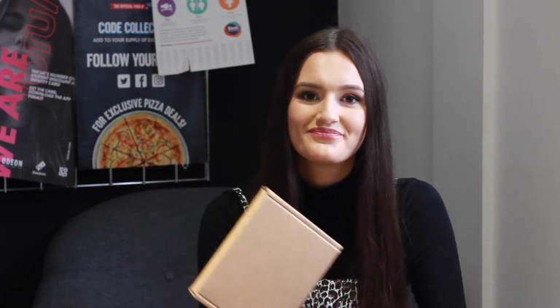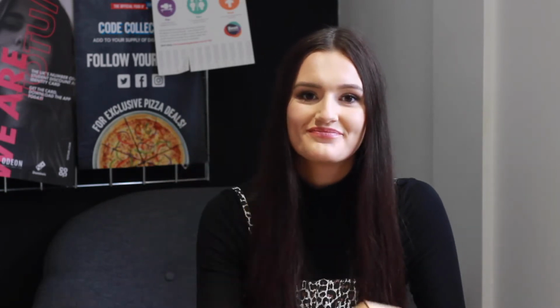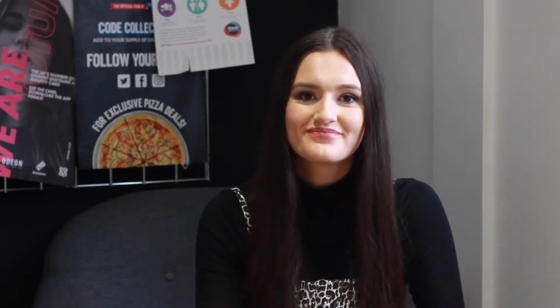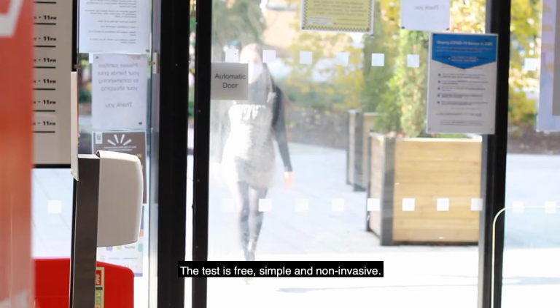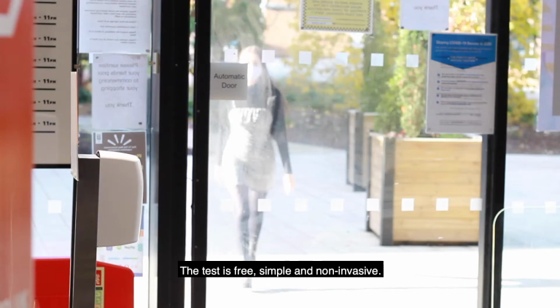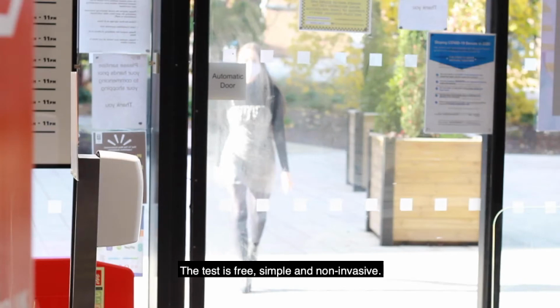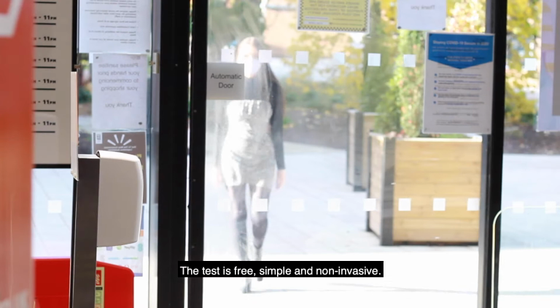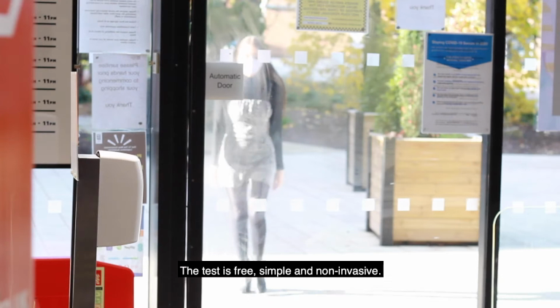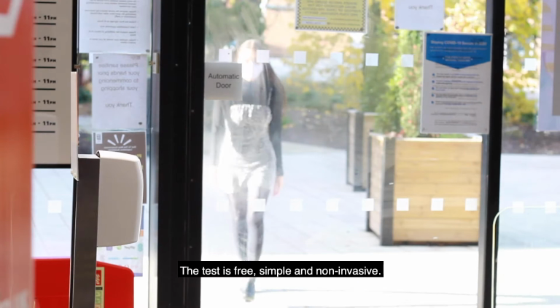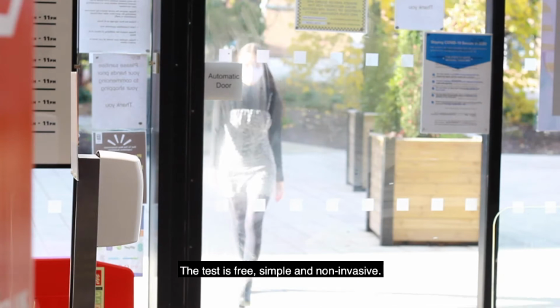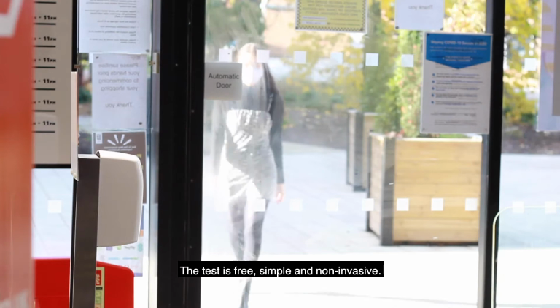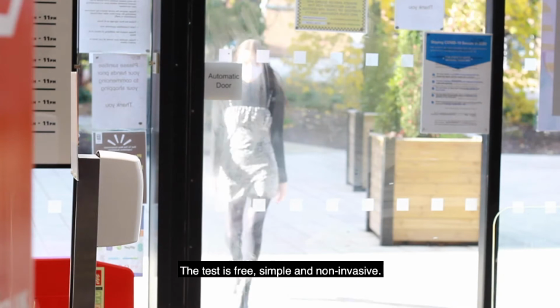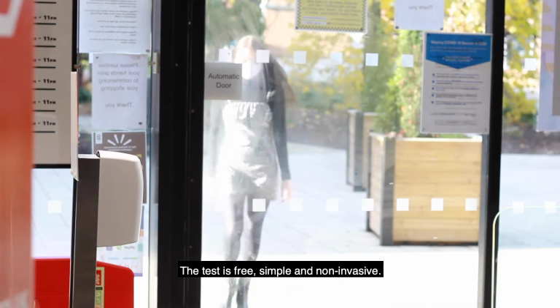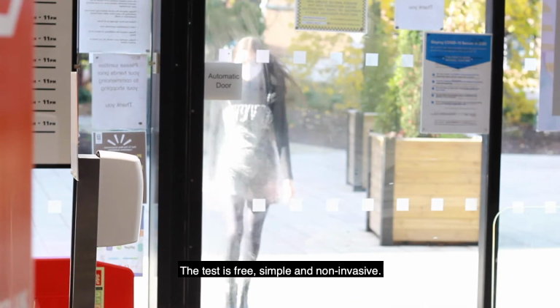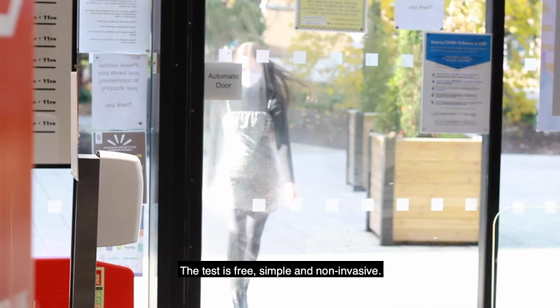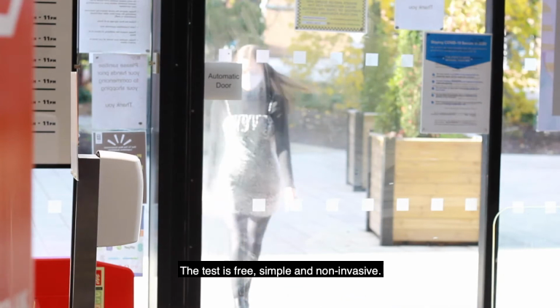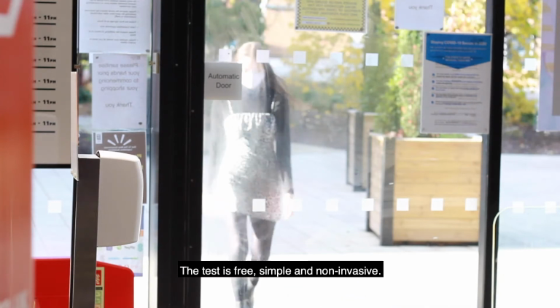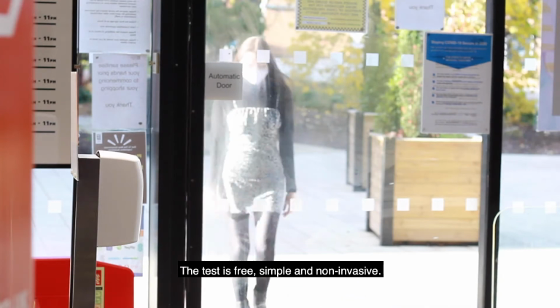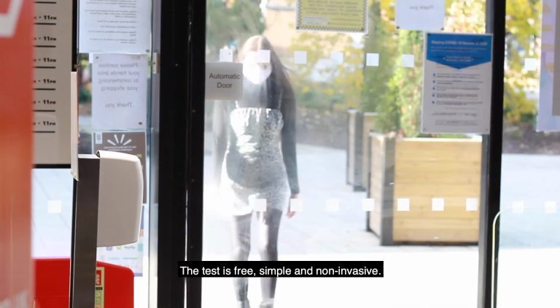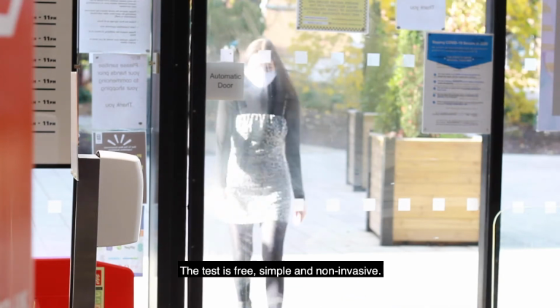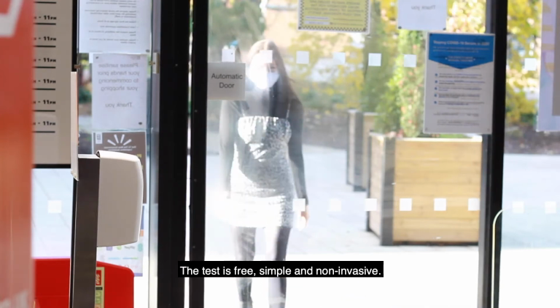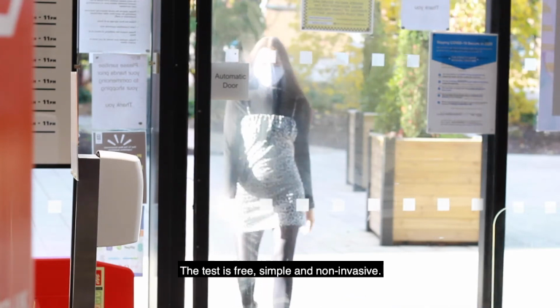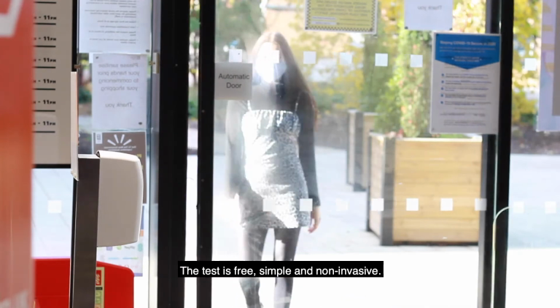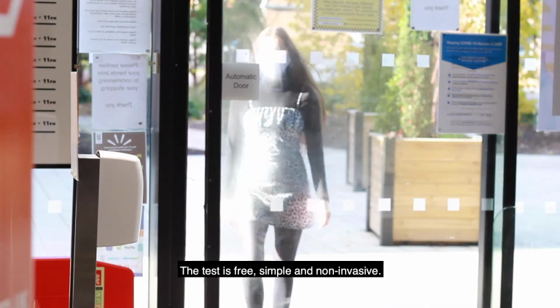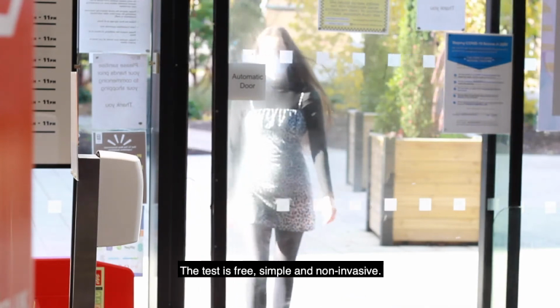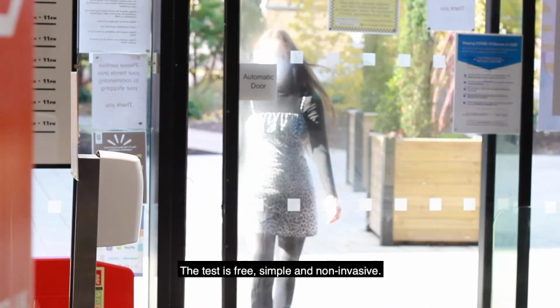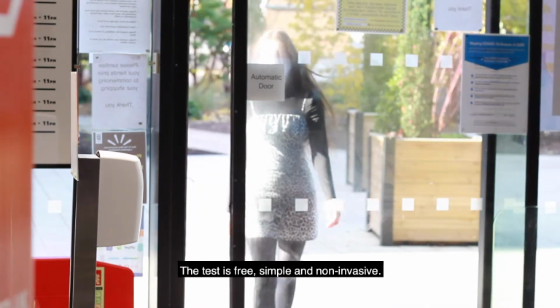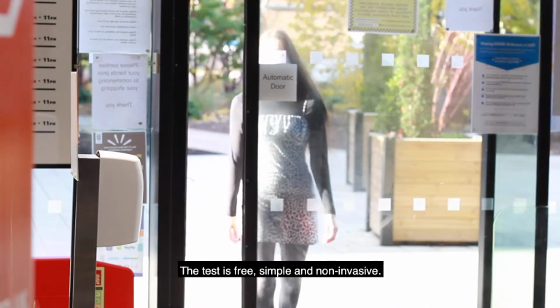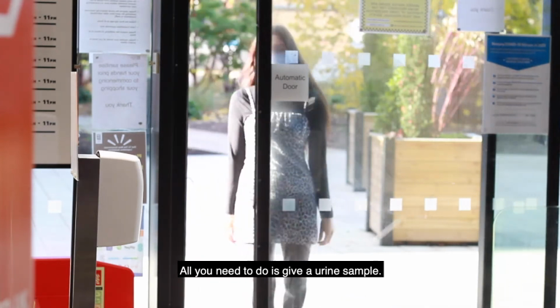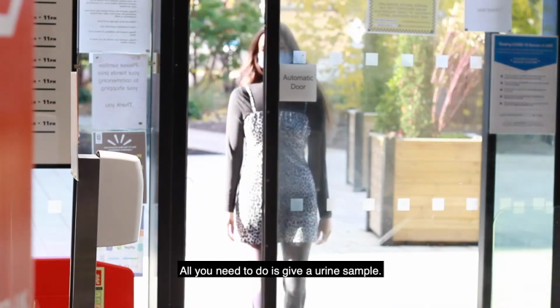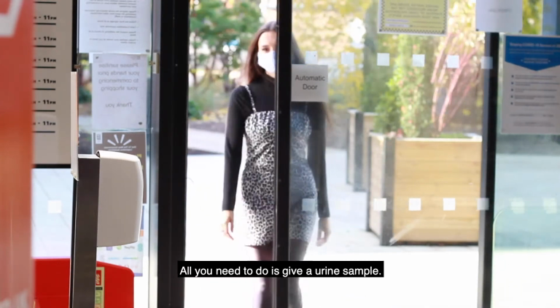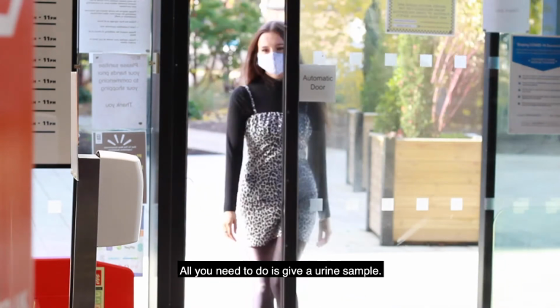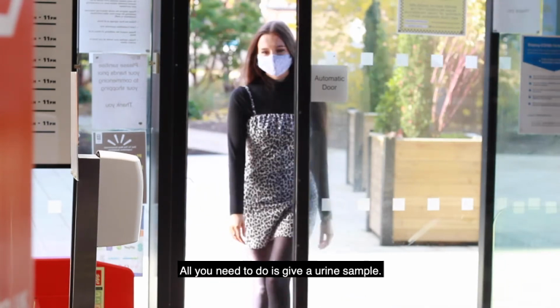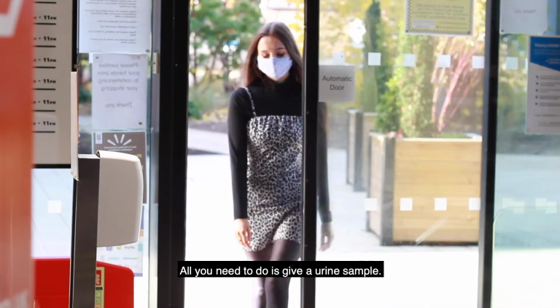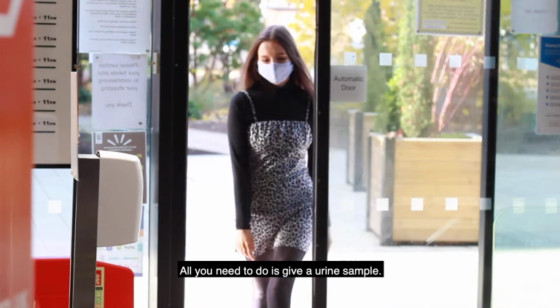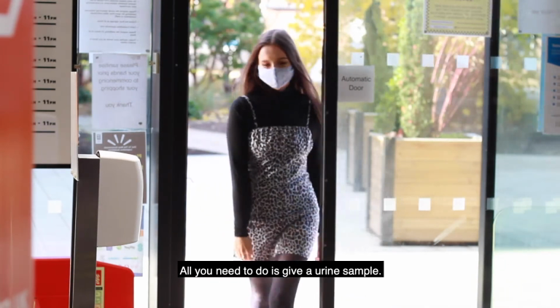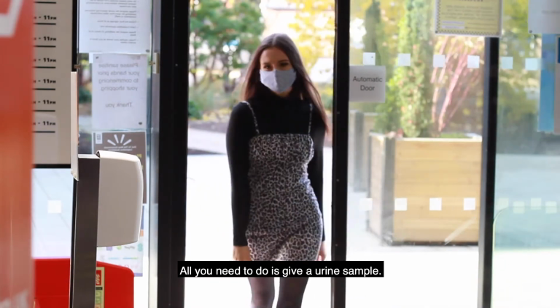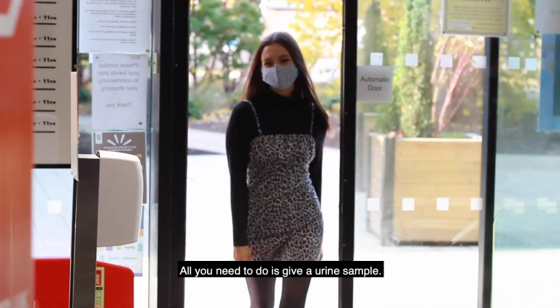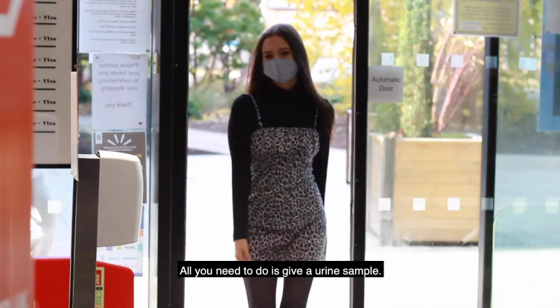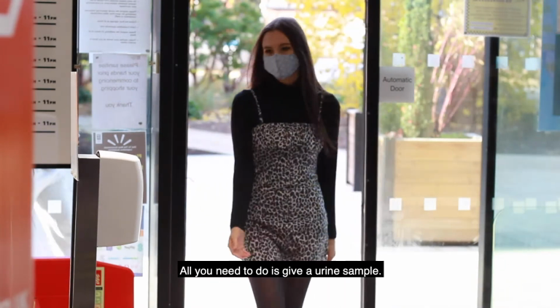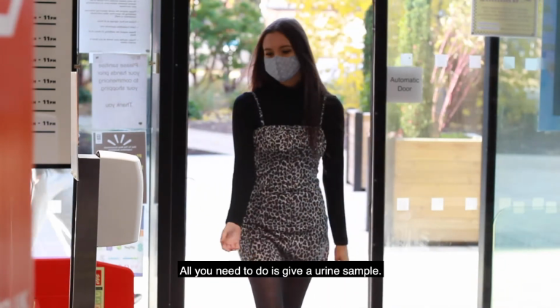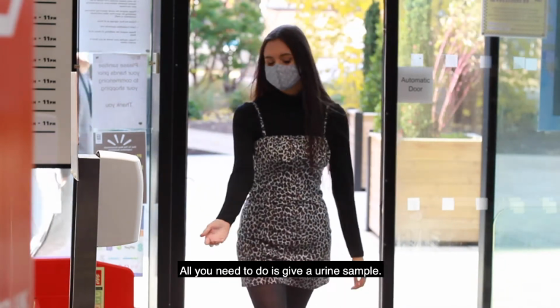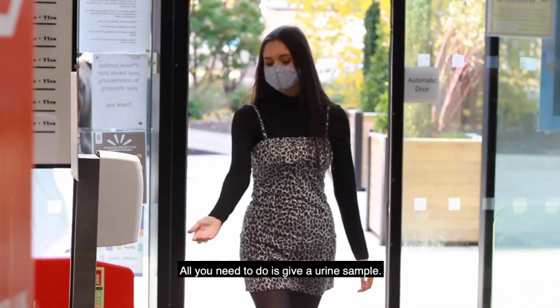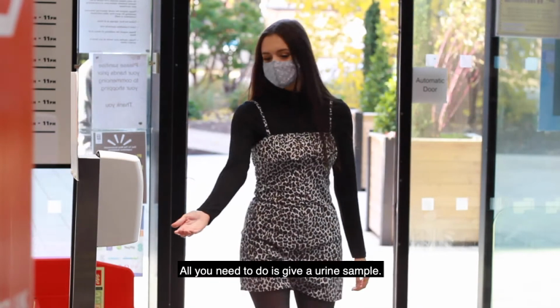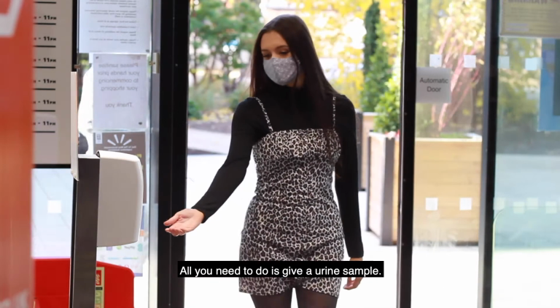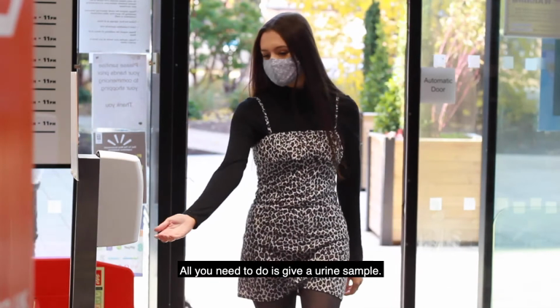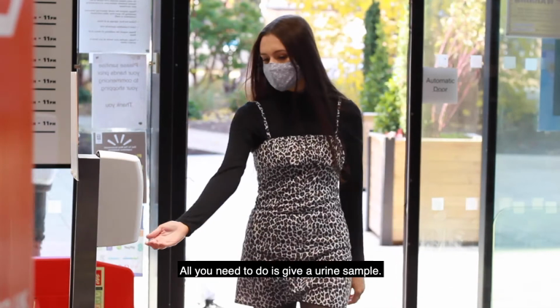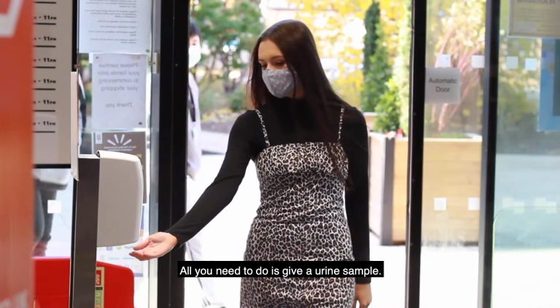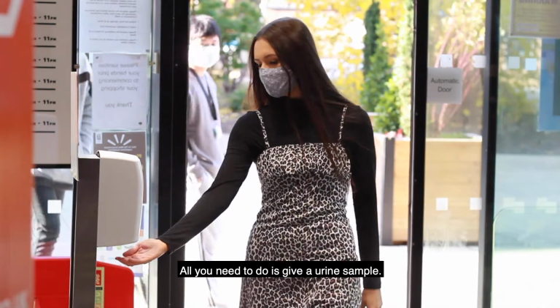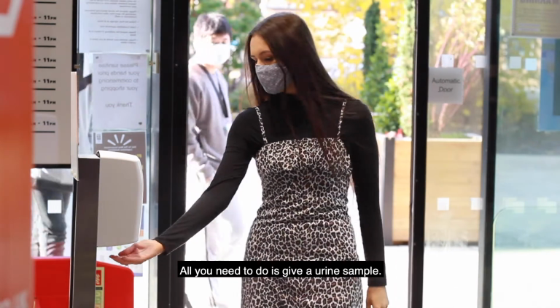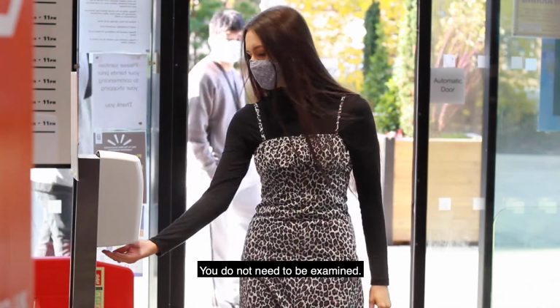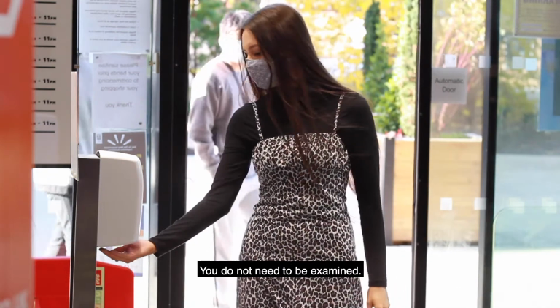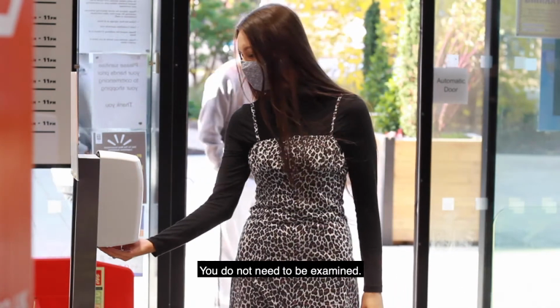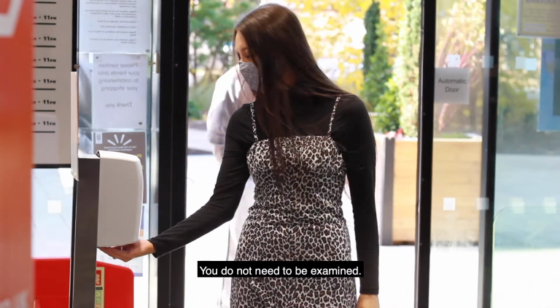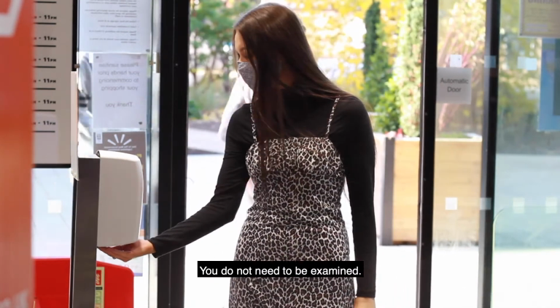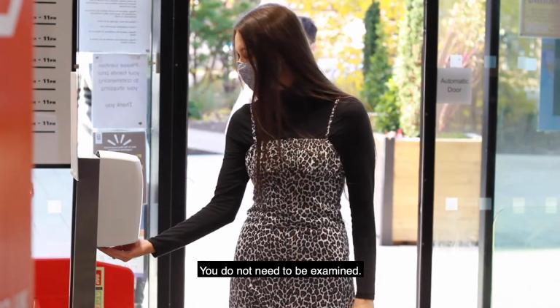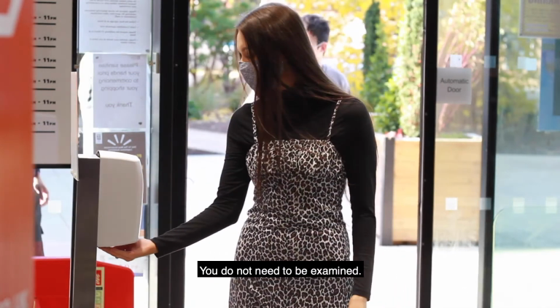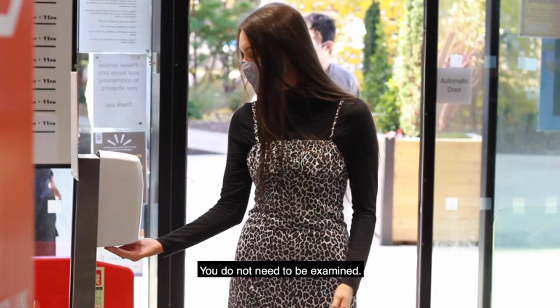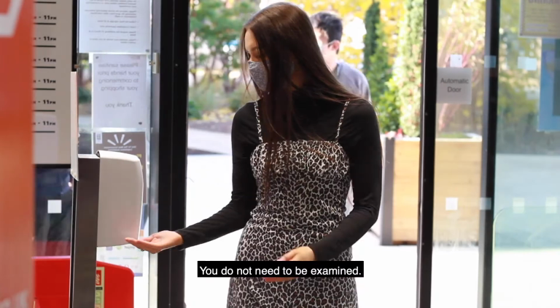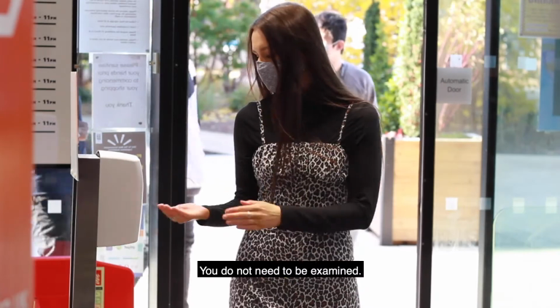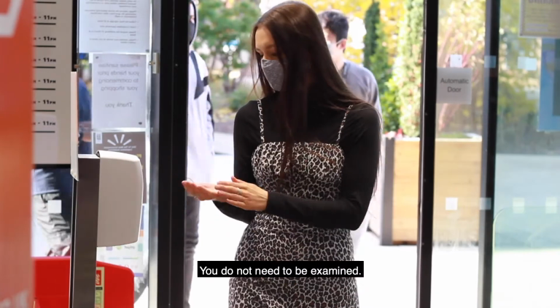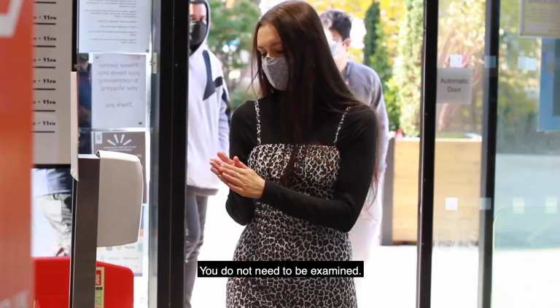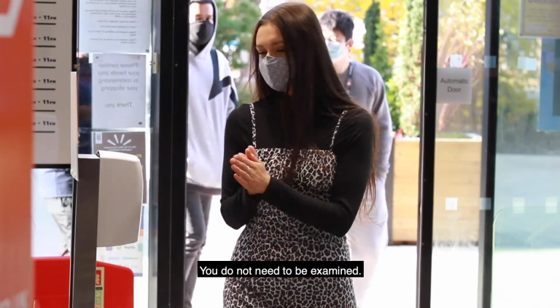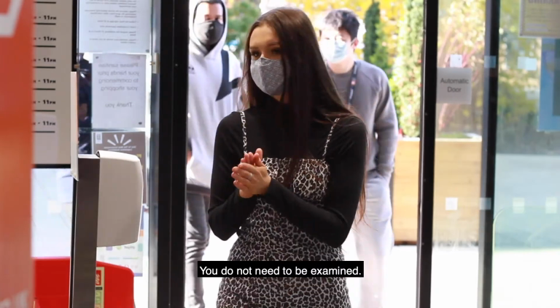The test is free, simple and non-invasive. All you need to do is give a urine sample — you do not need to be examined.